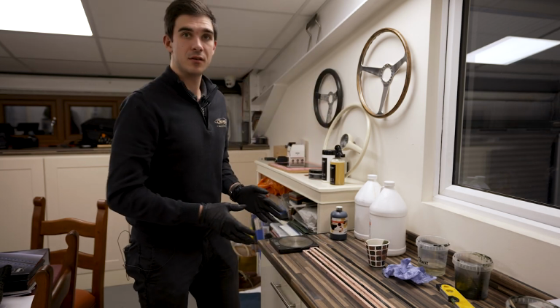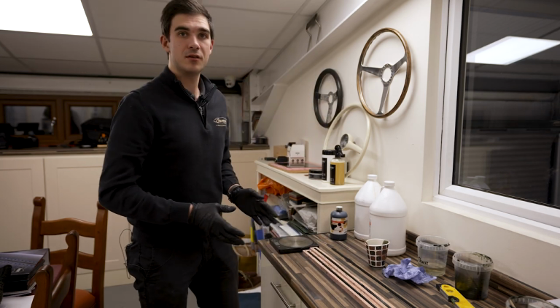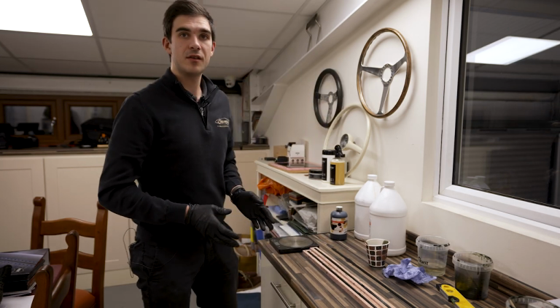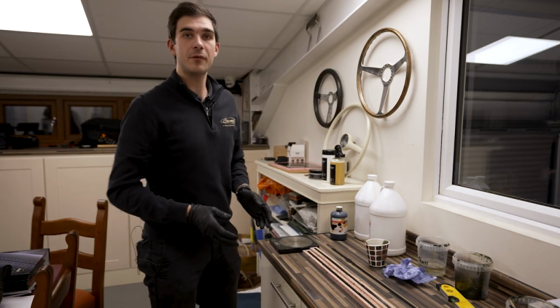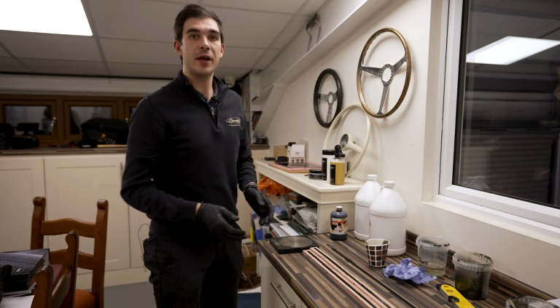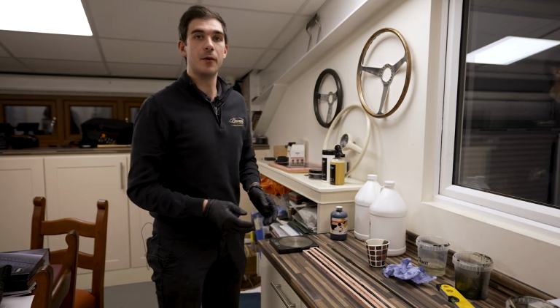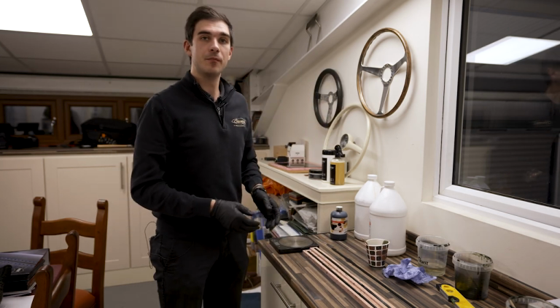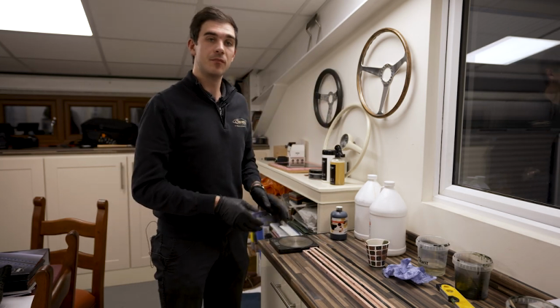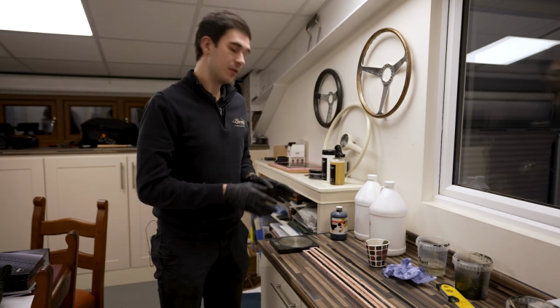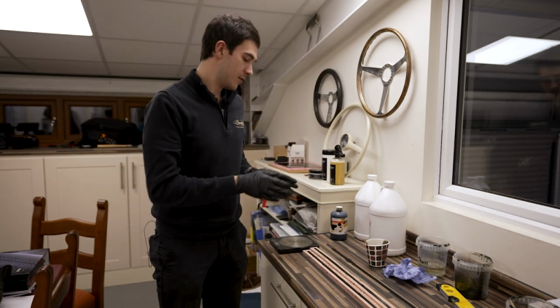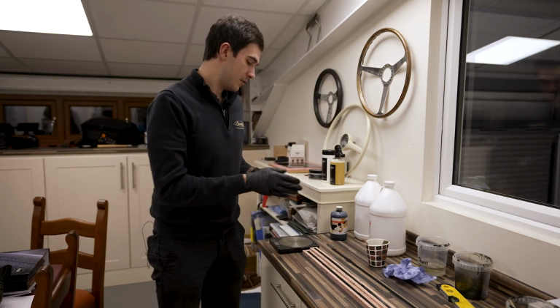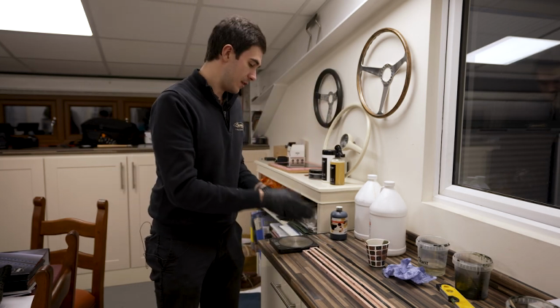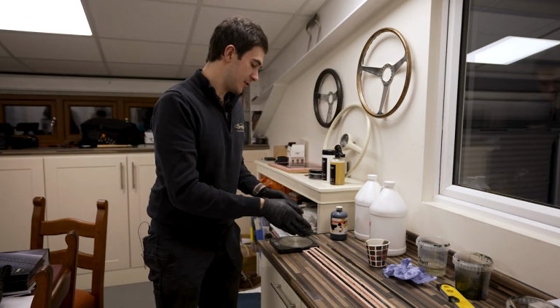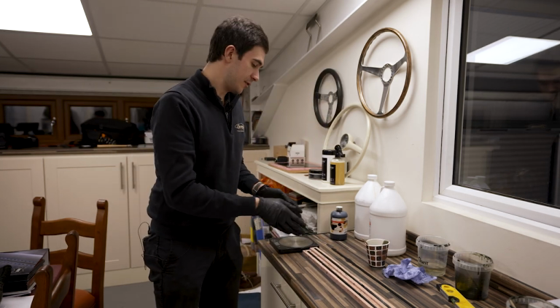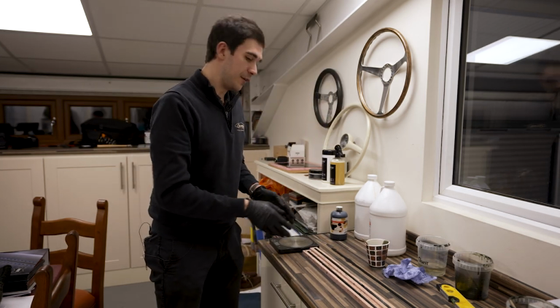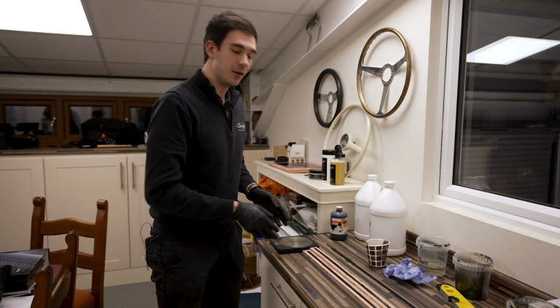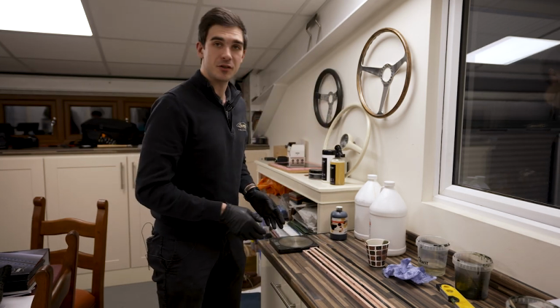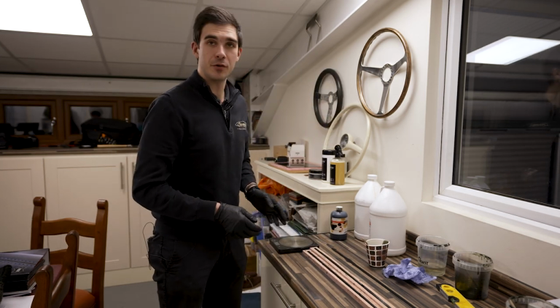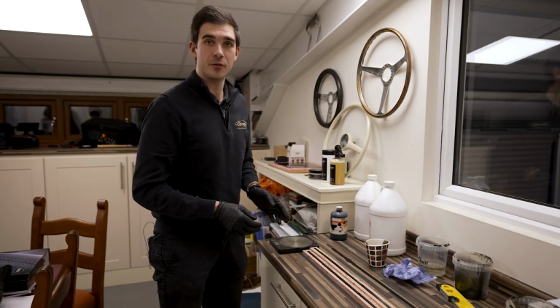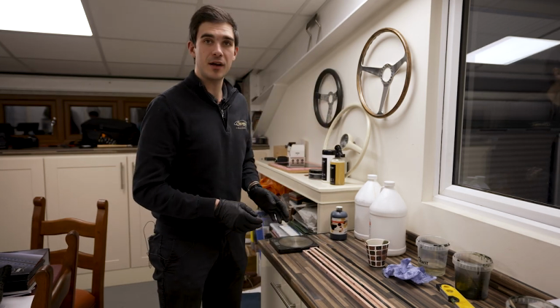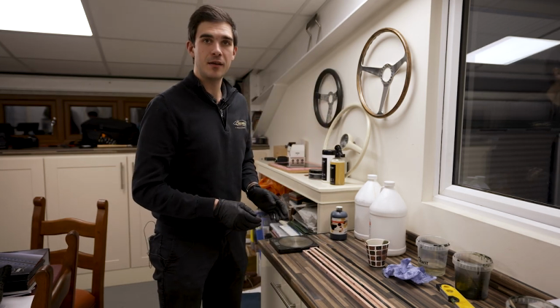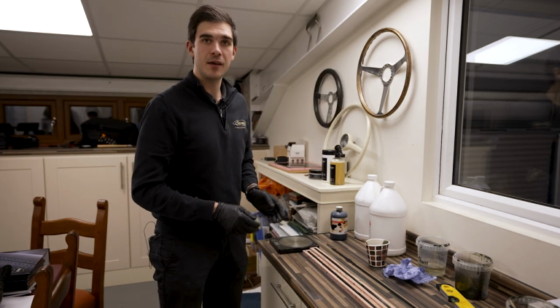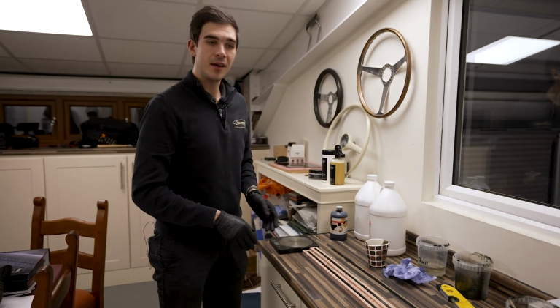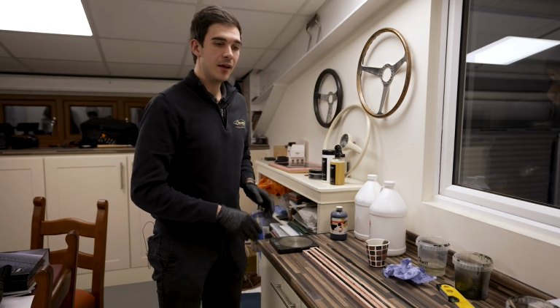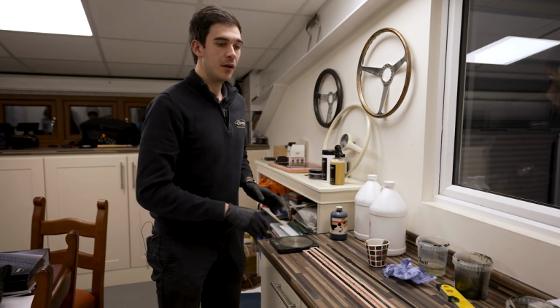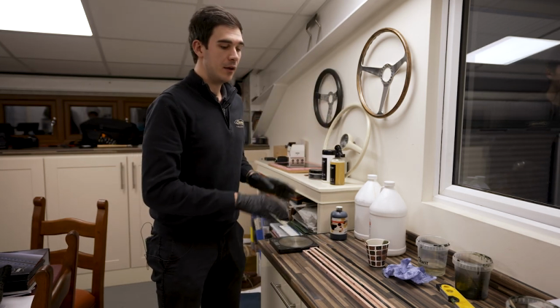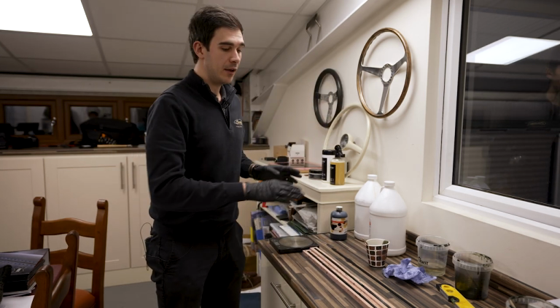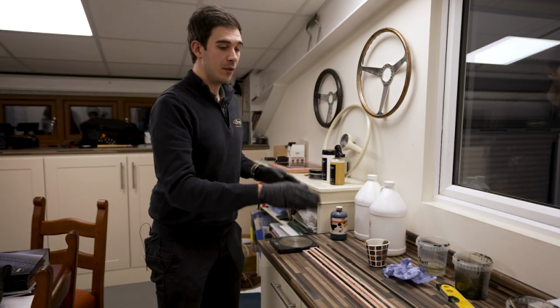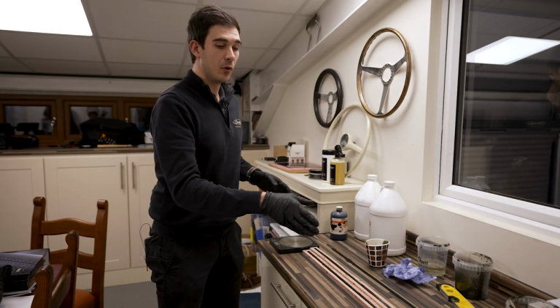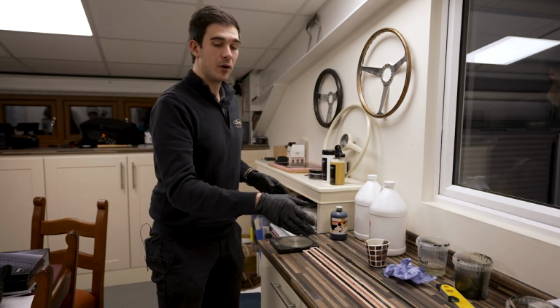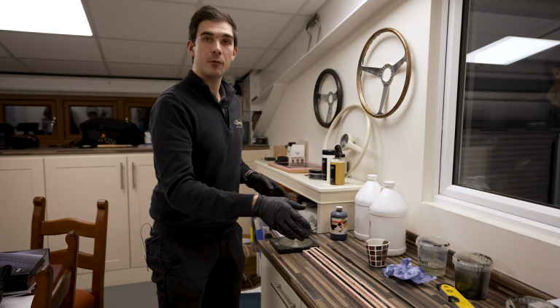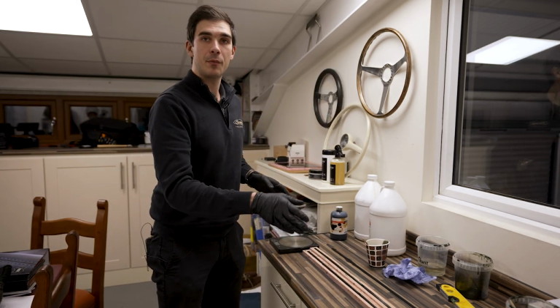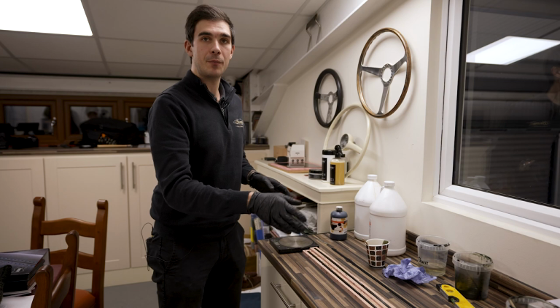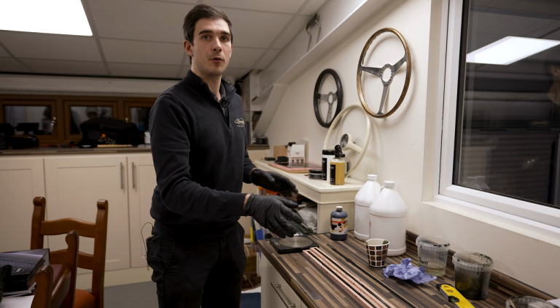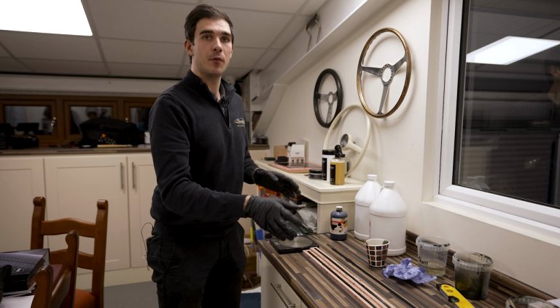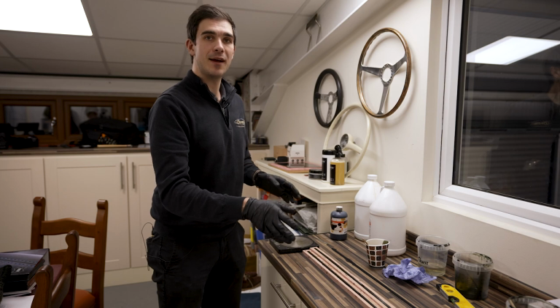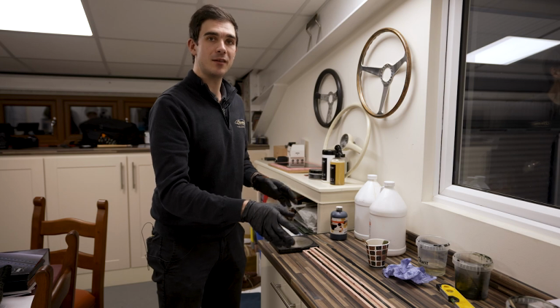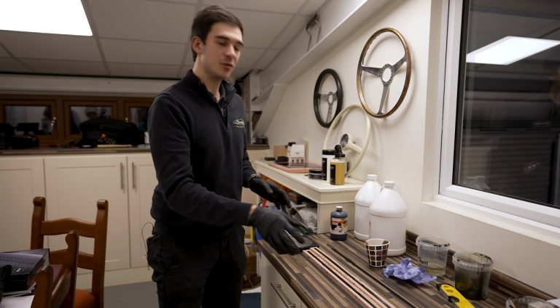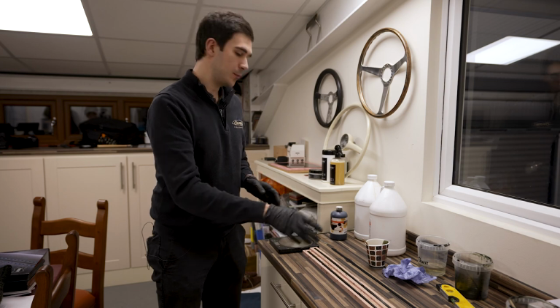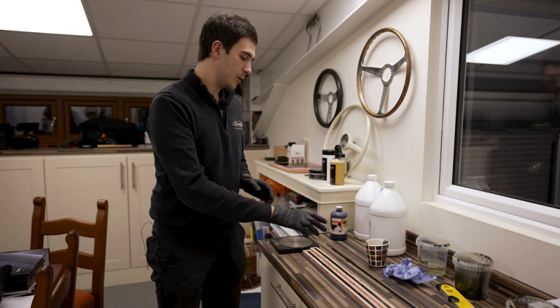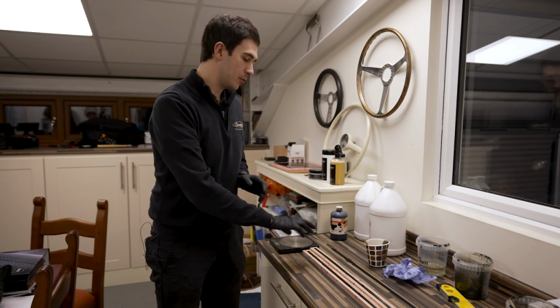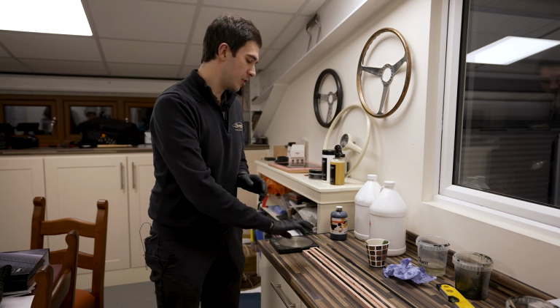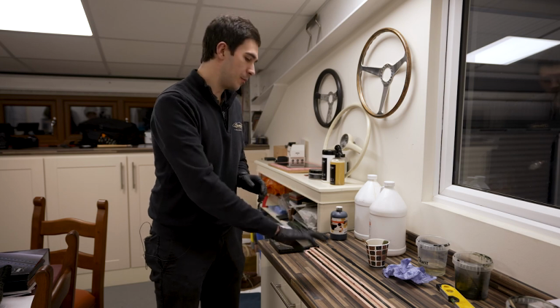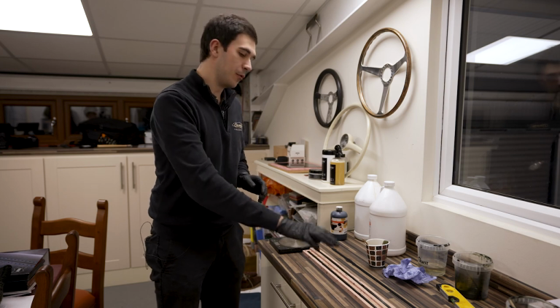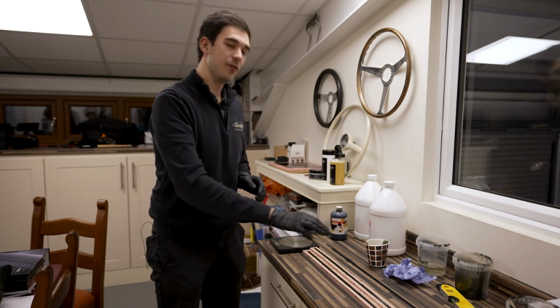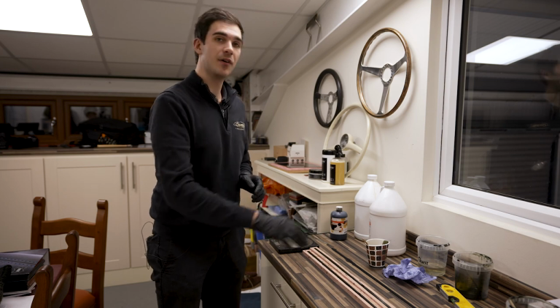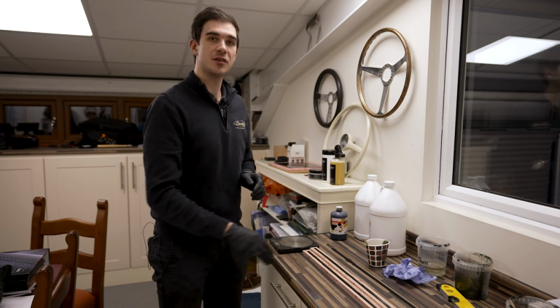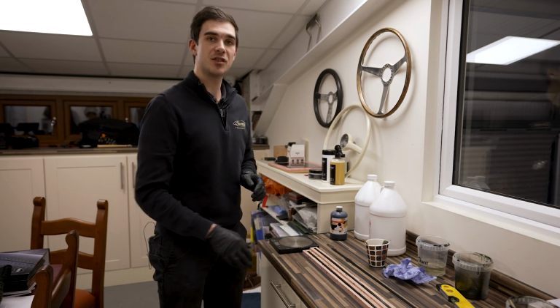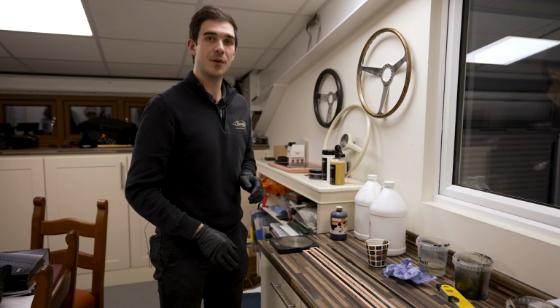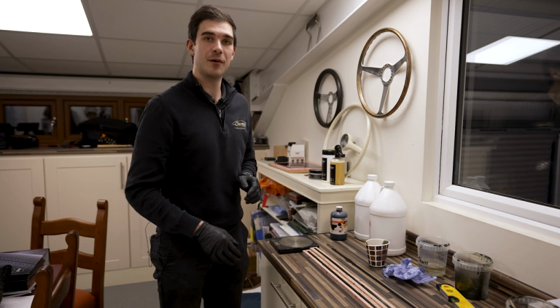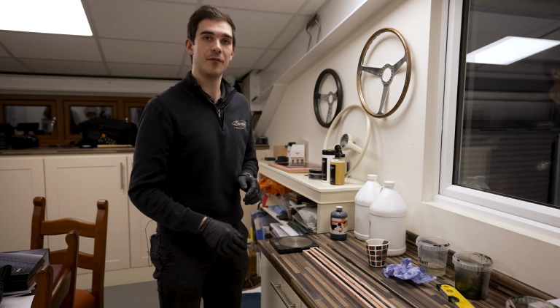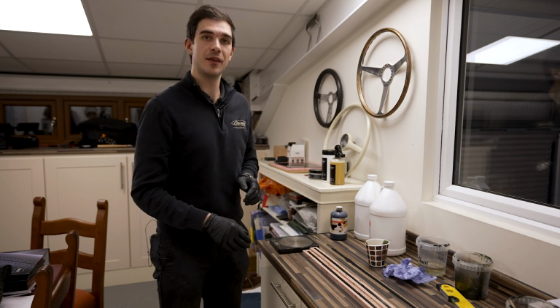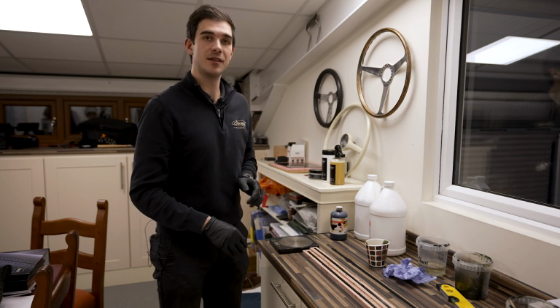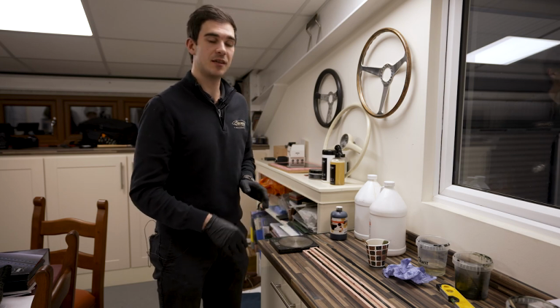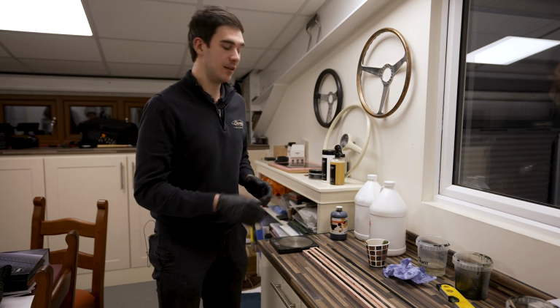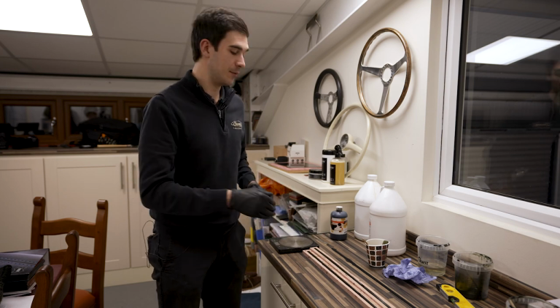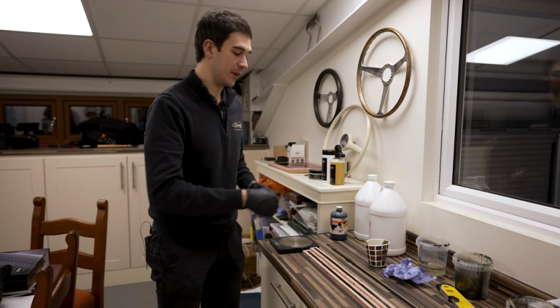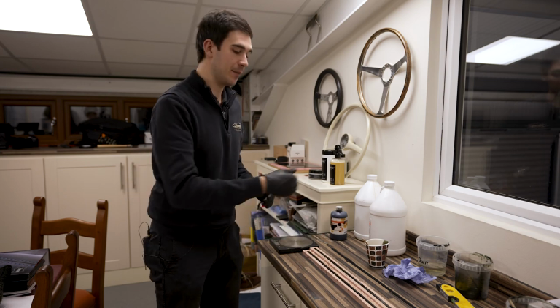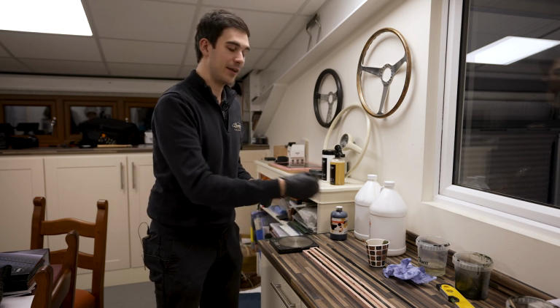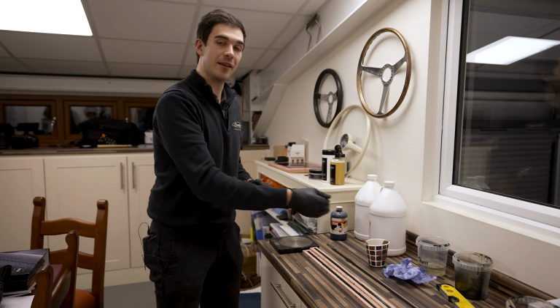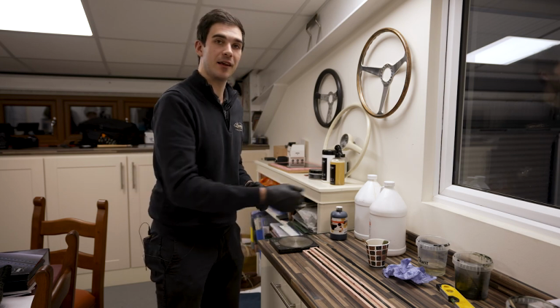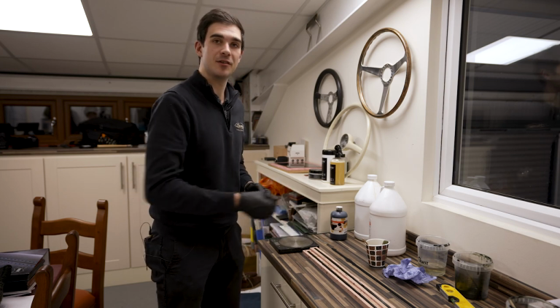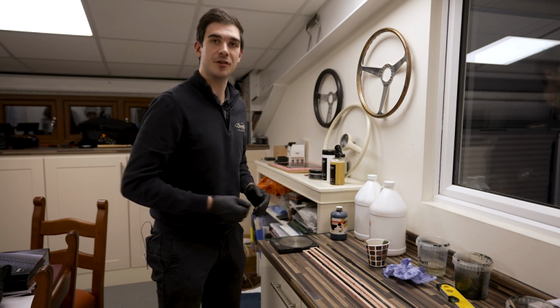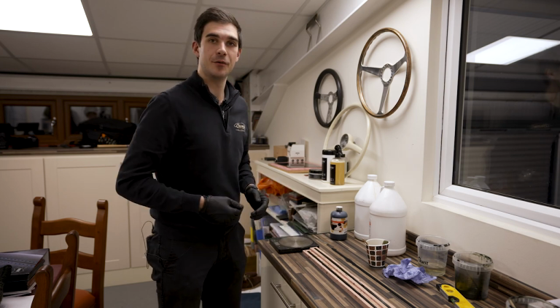There we go — that's the first two door strips done. In the morning when we pull the mats, we'll also pull the first two of these out and then we can make the next two.